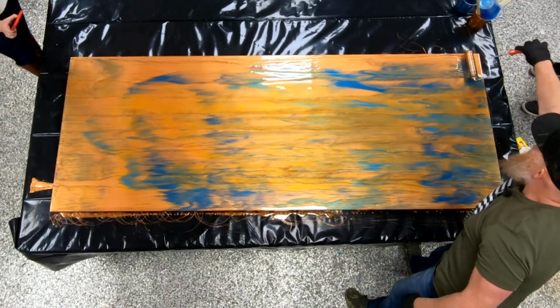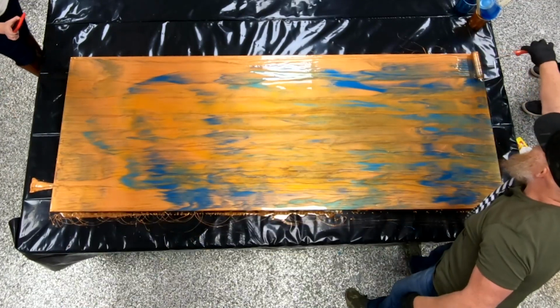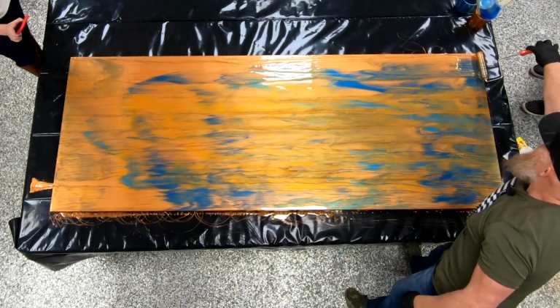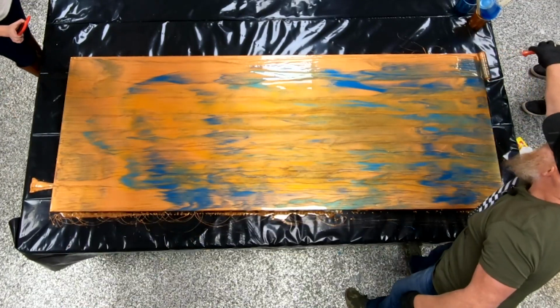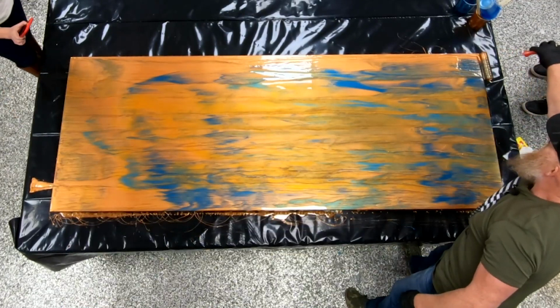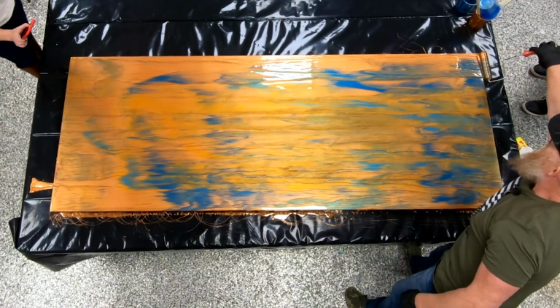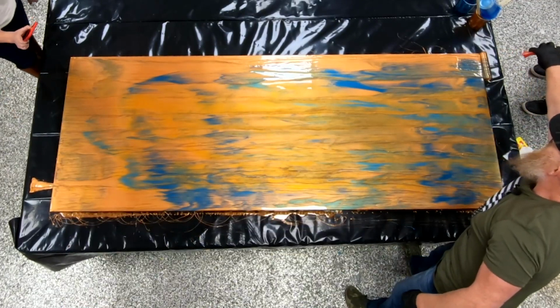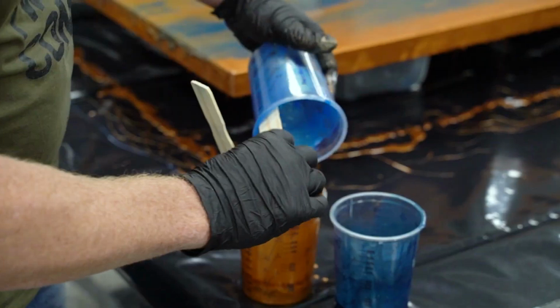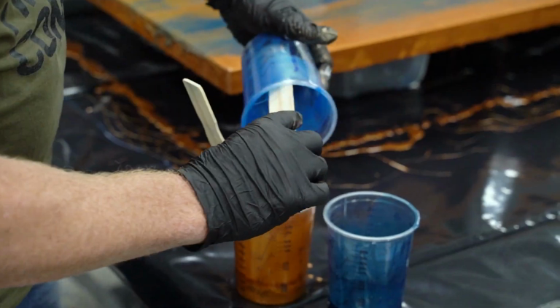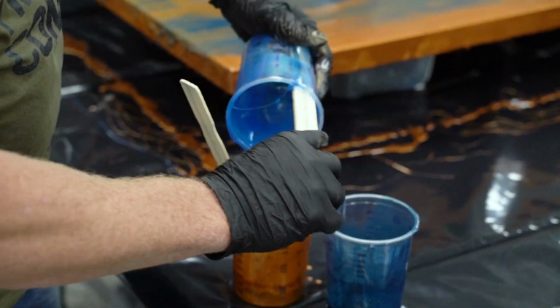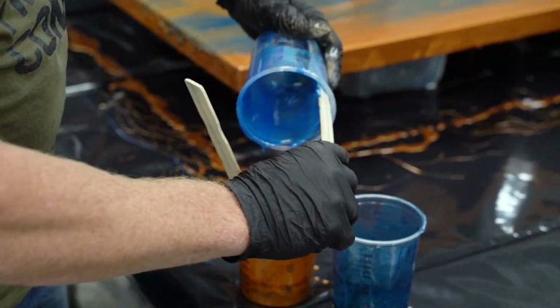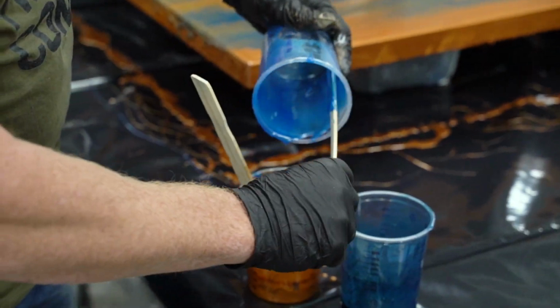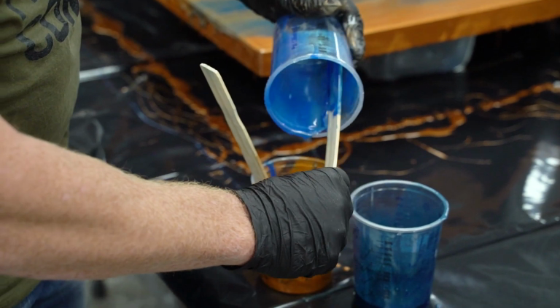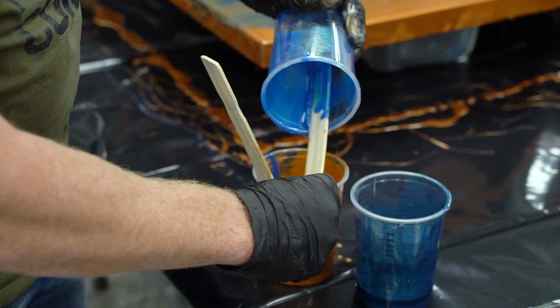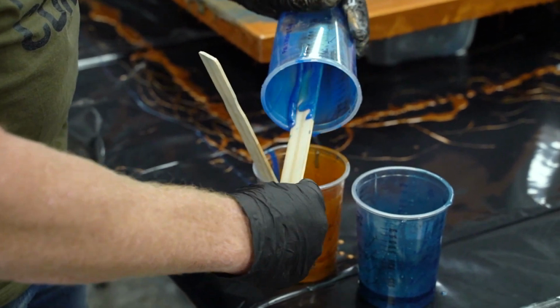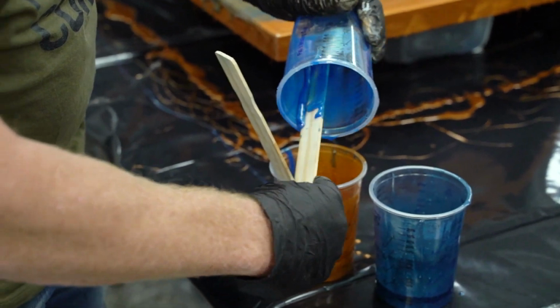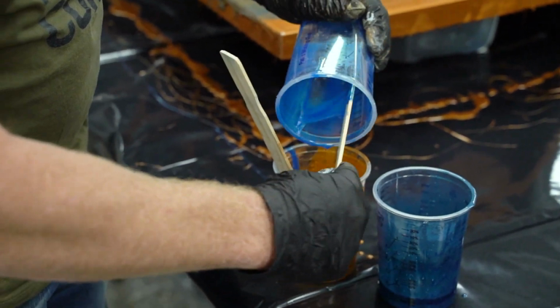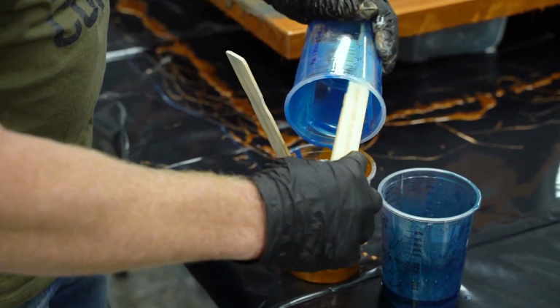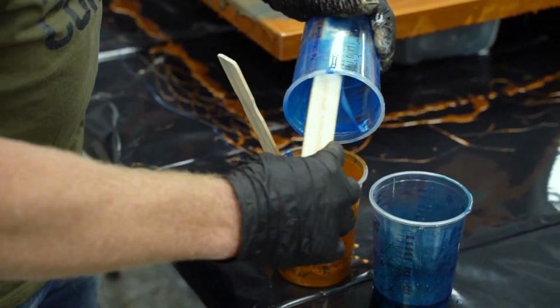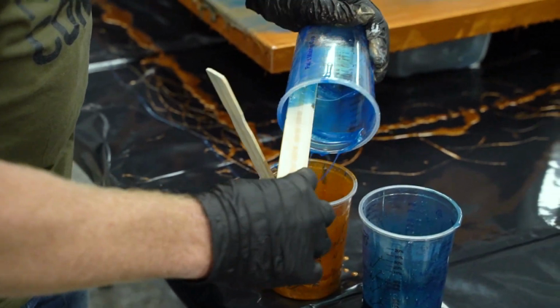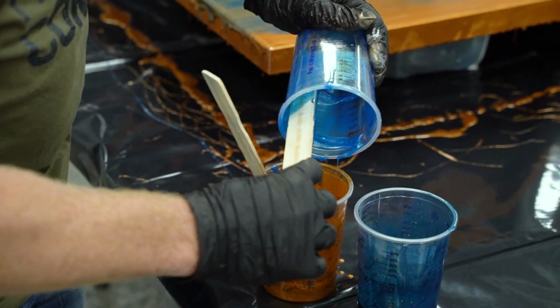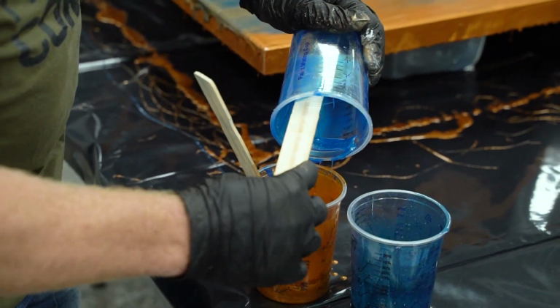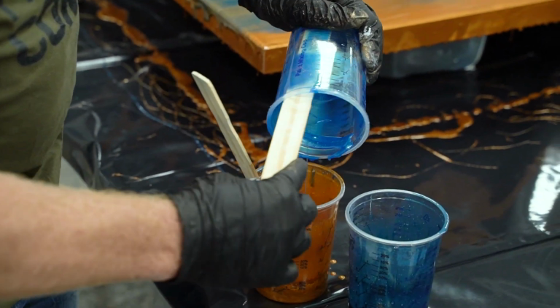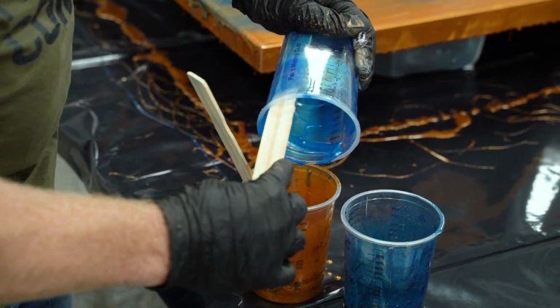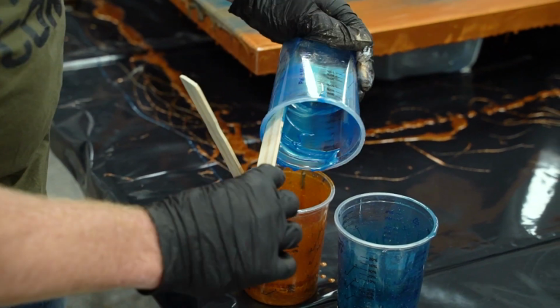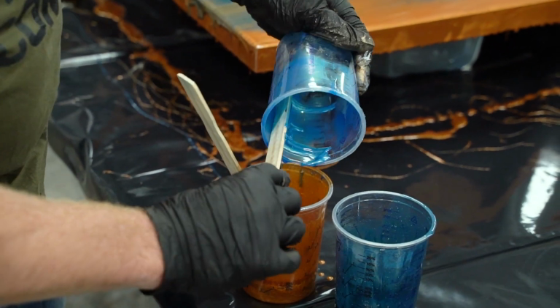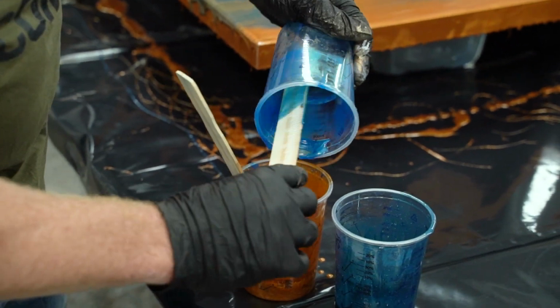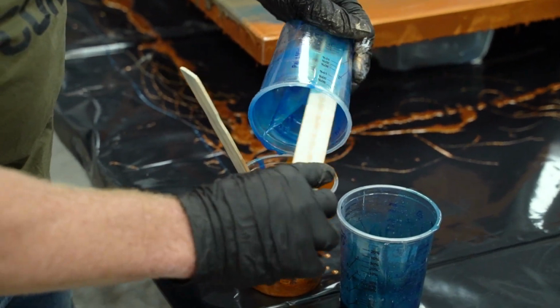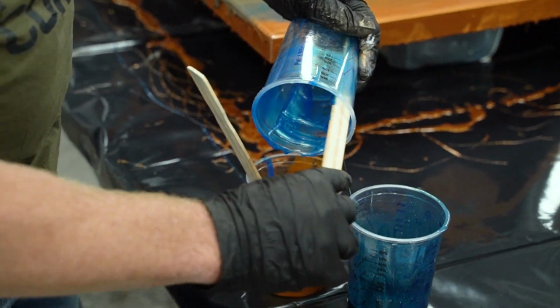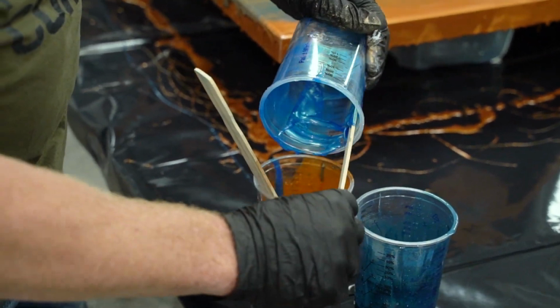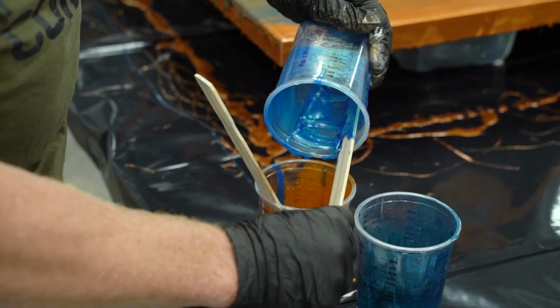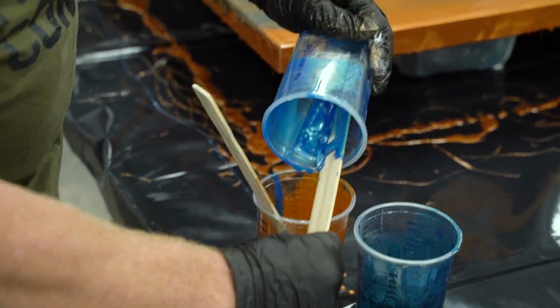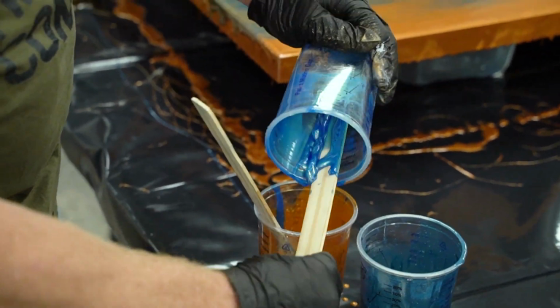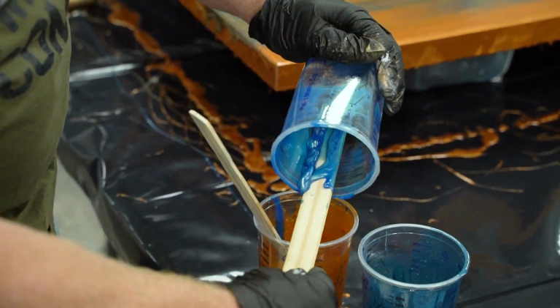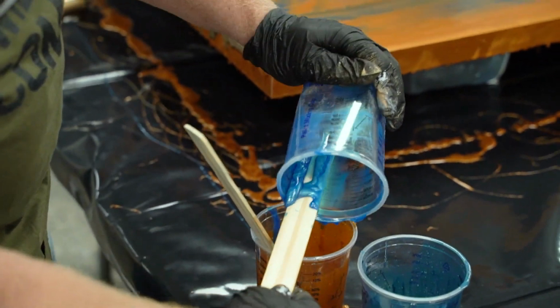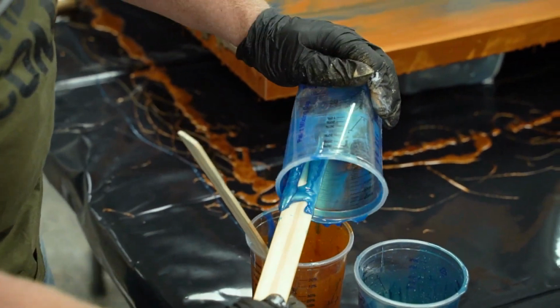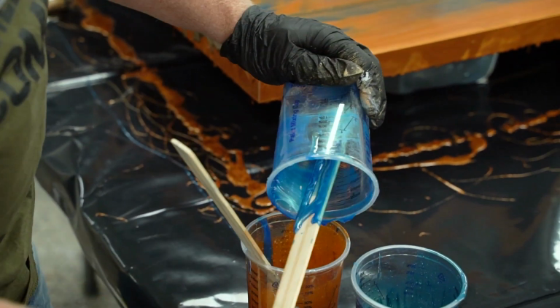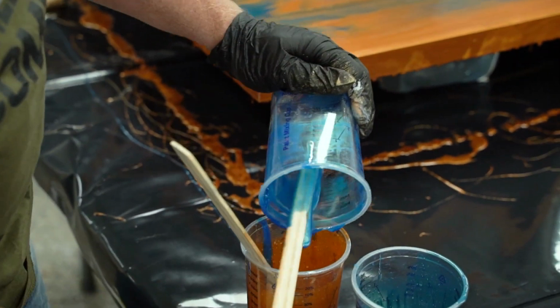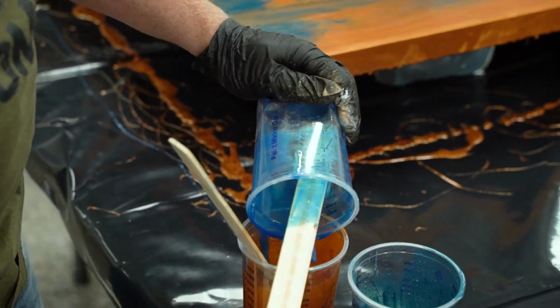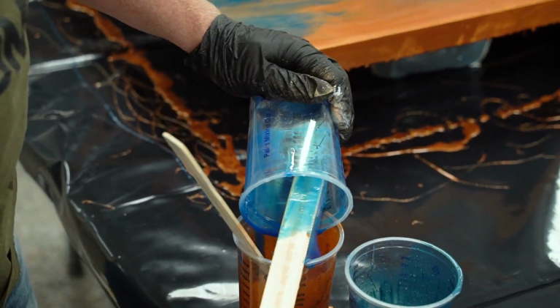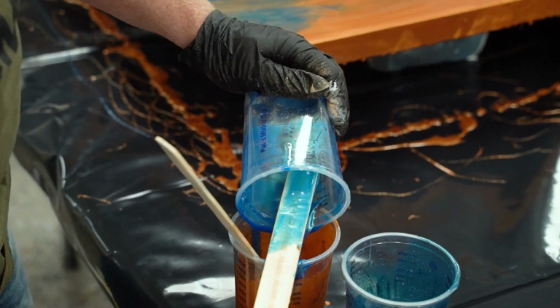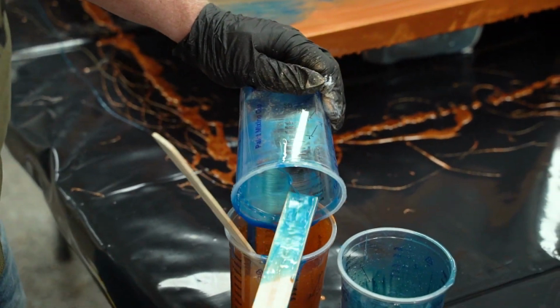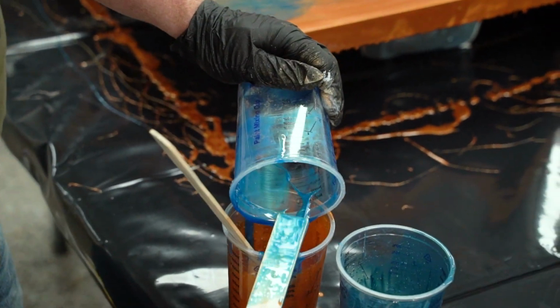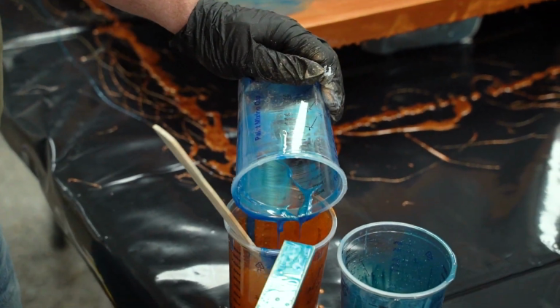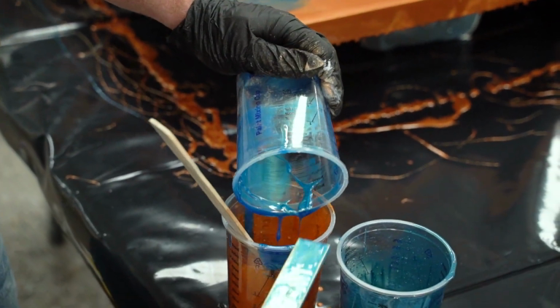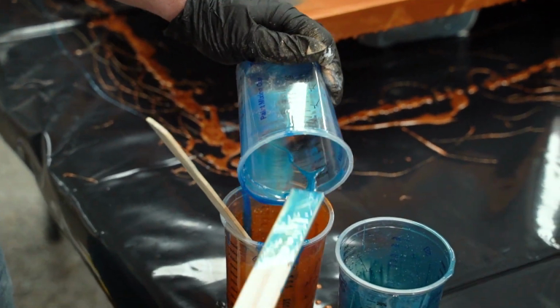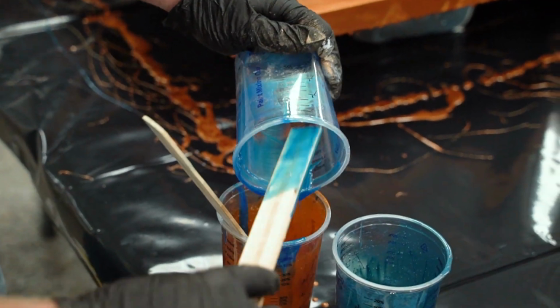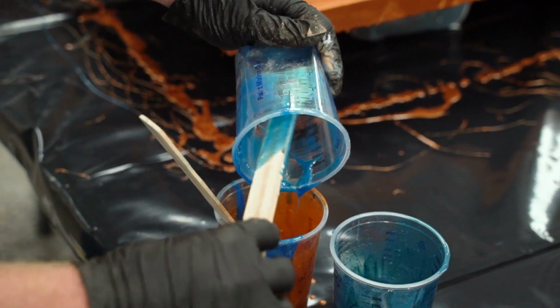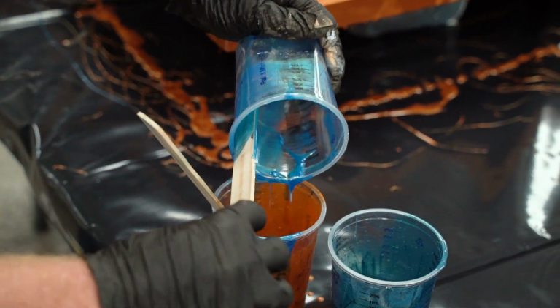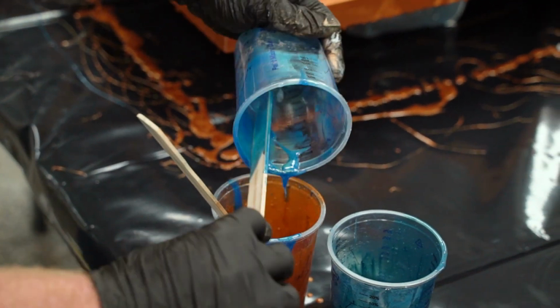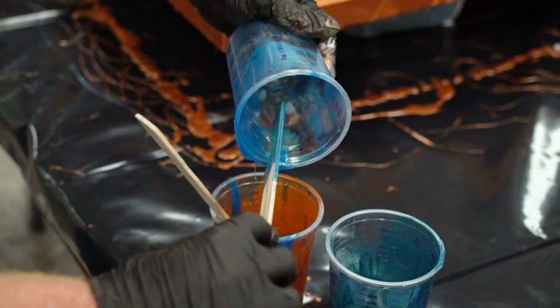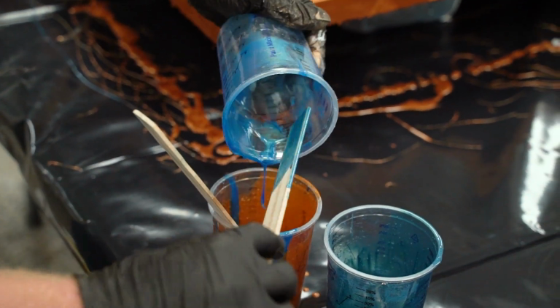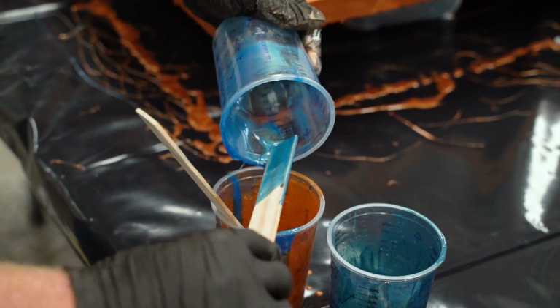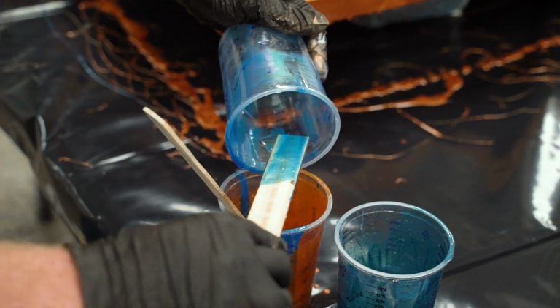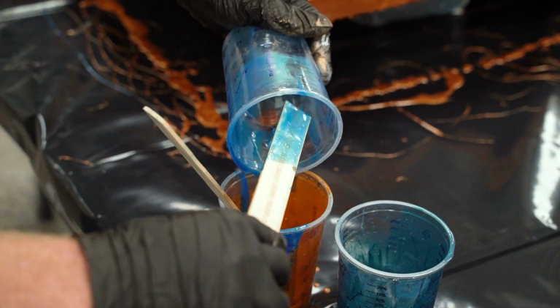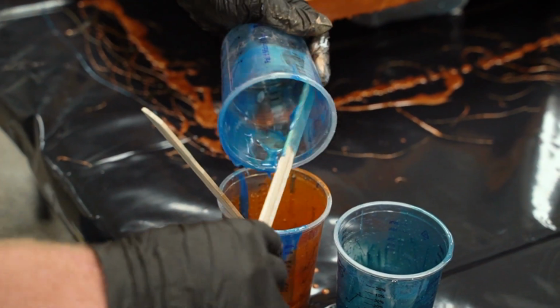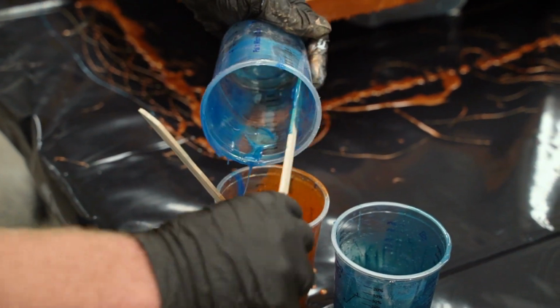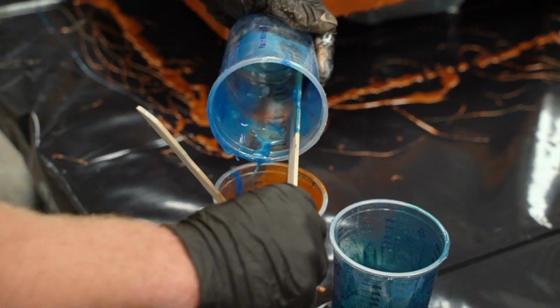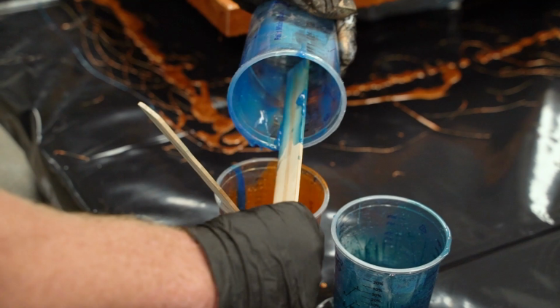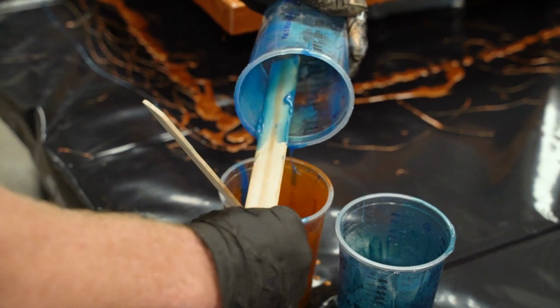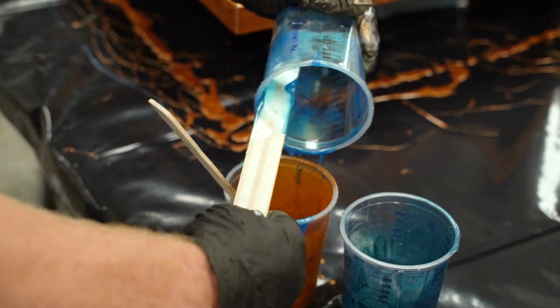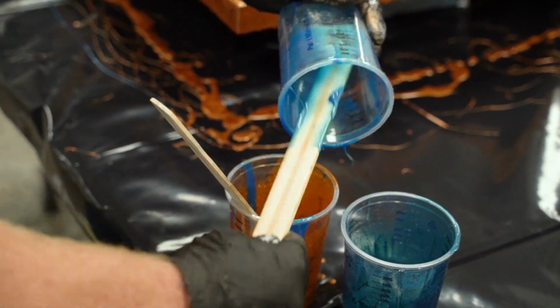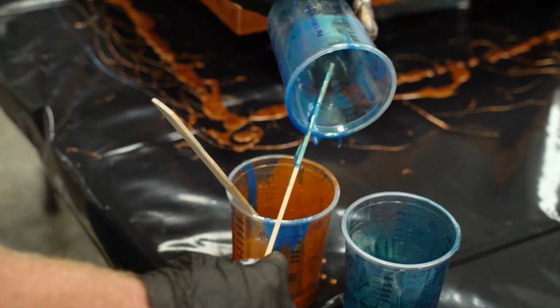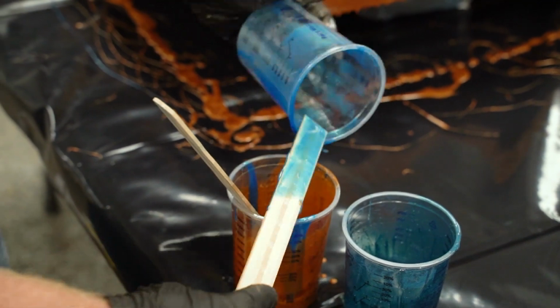I'm going to scrape these cups out and combine all of them into a single cup for a dirty pour.